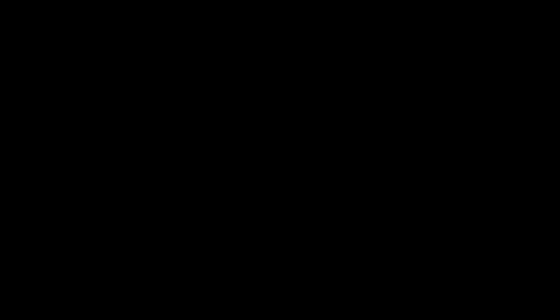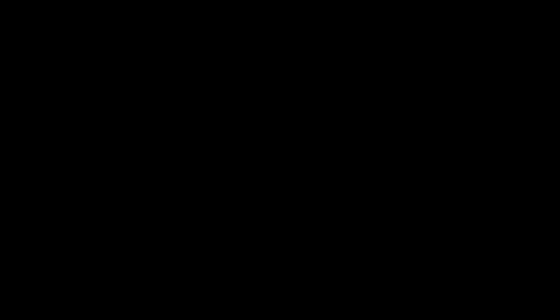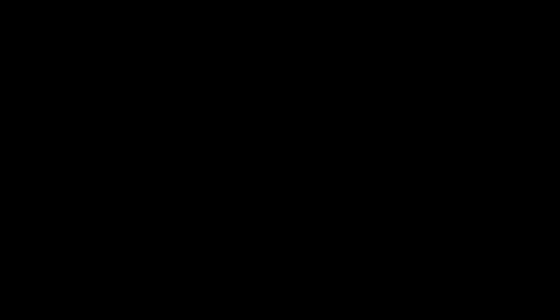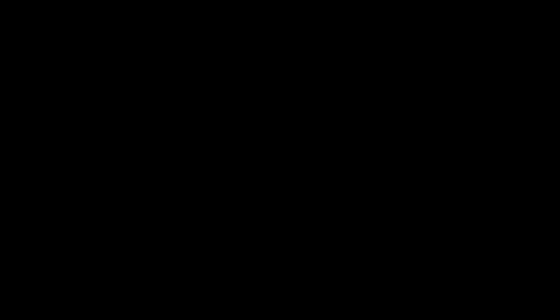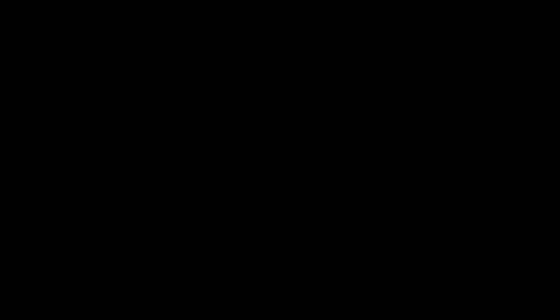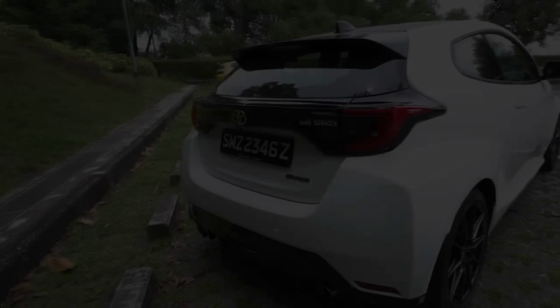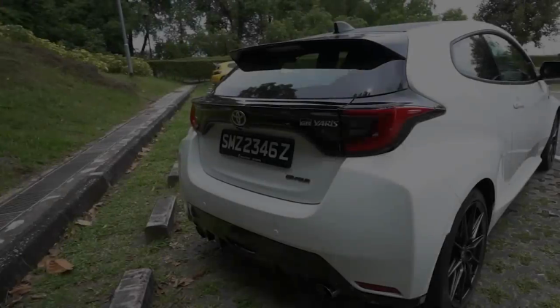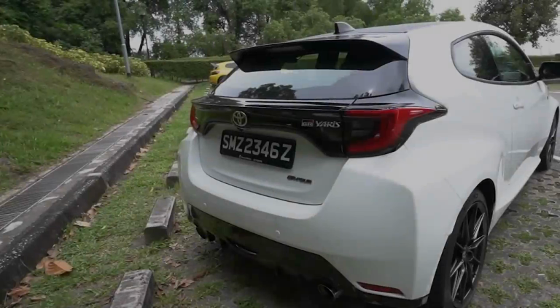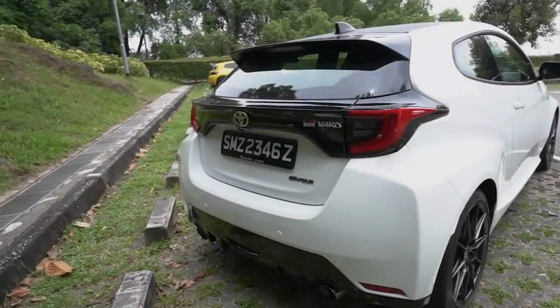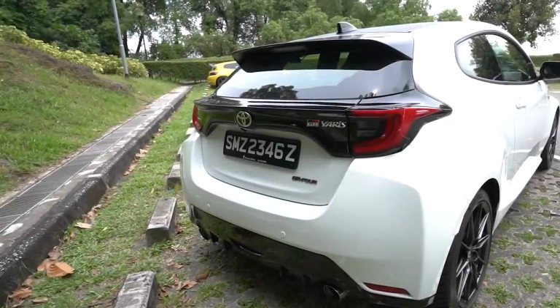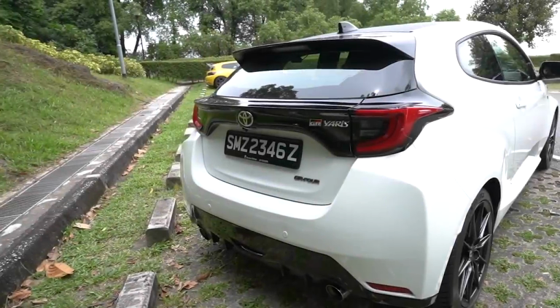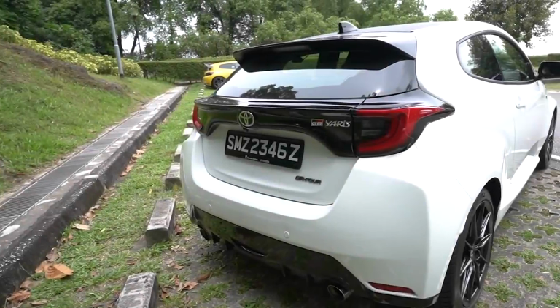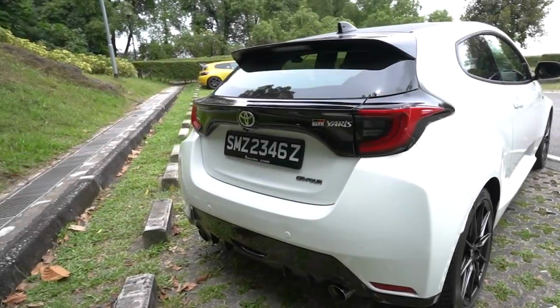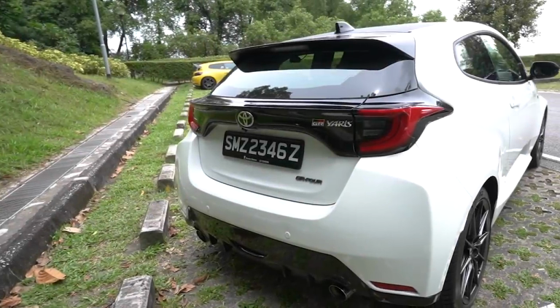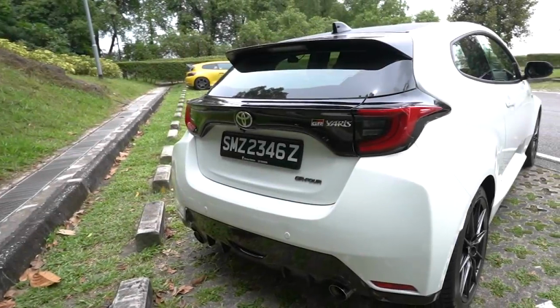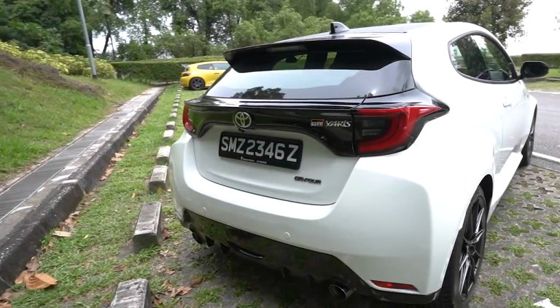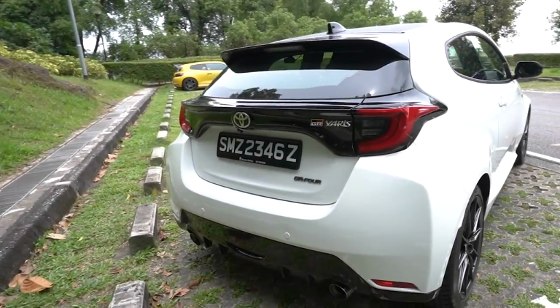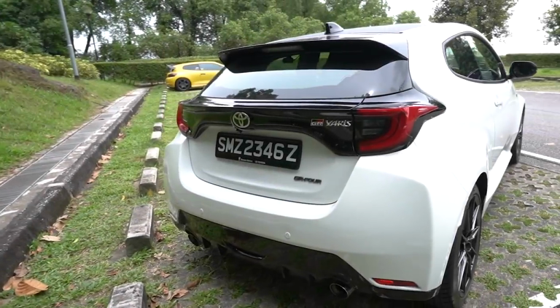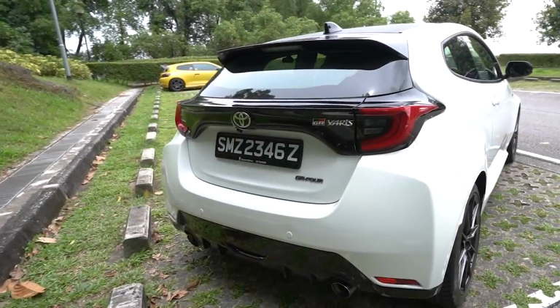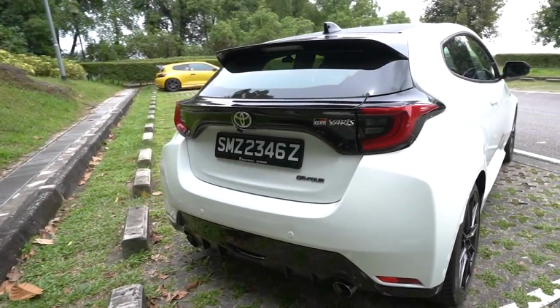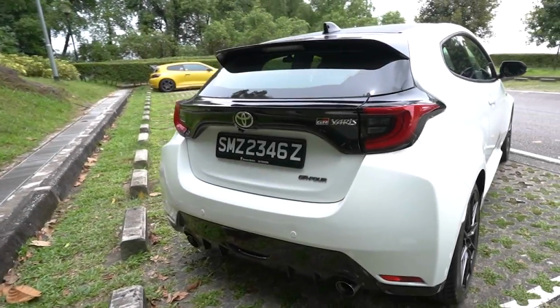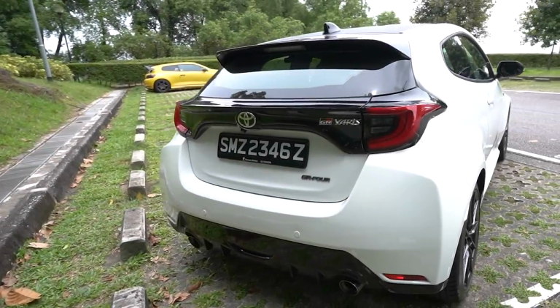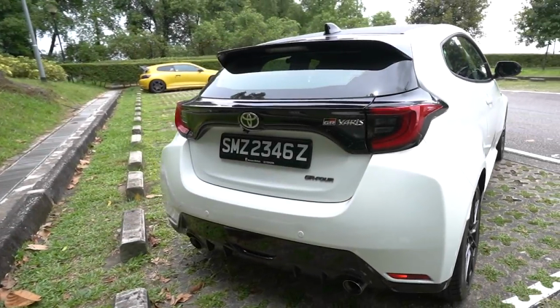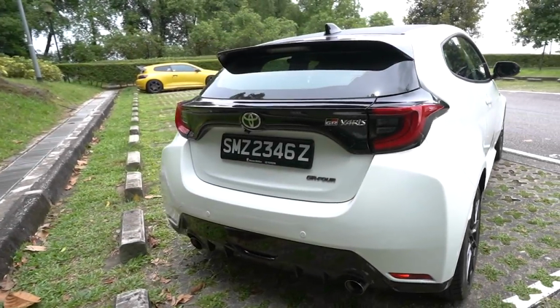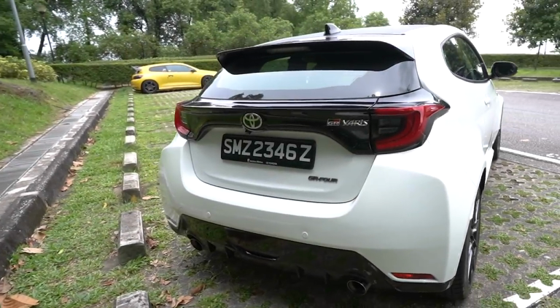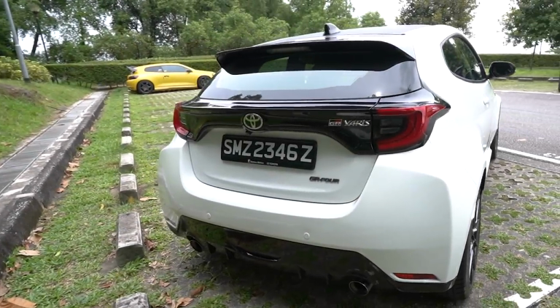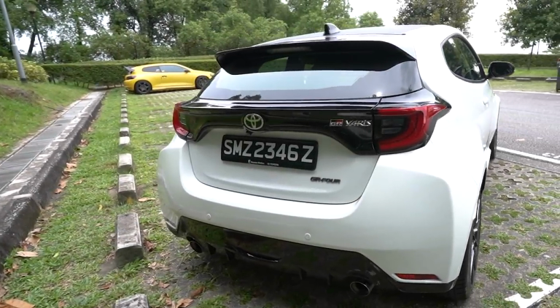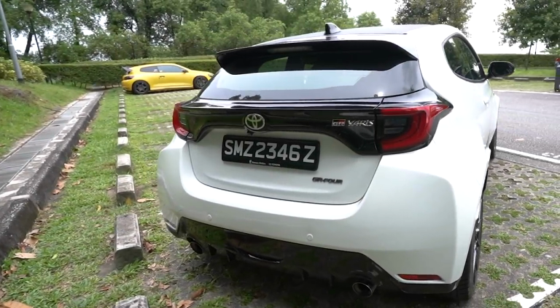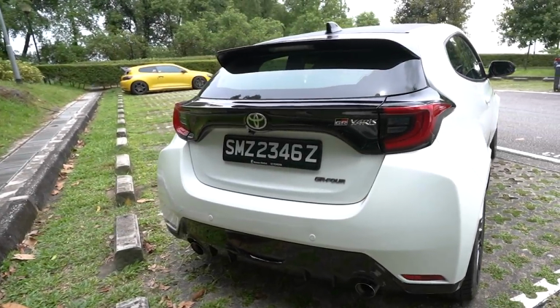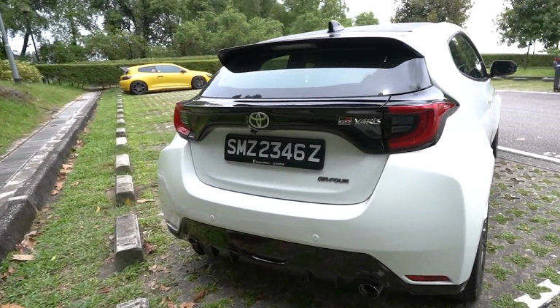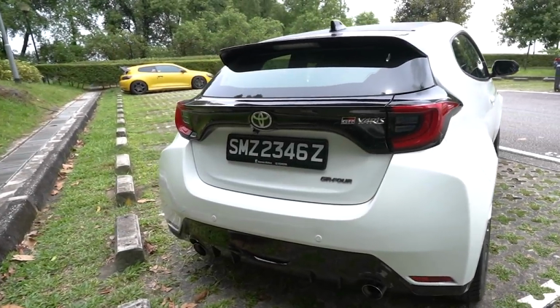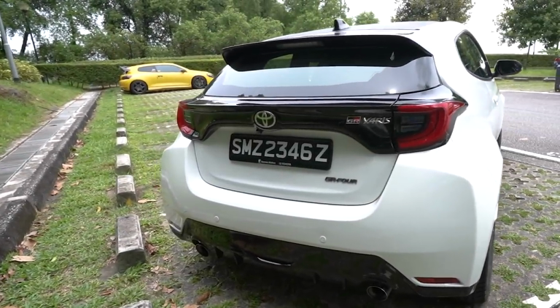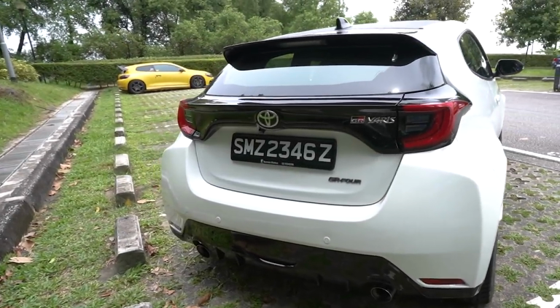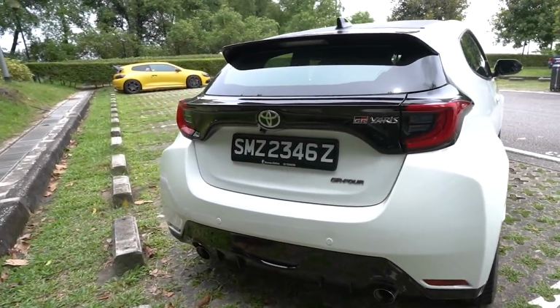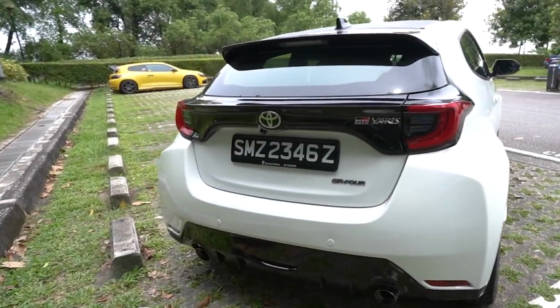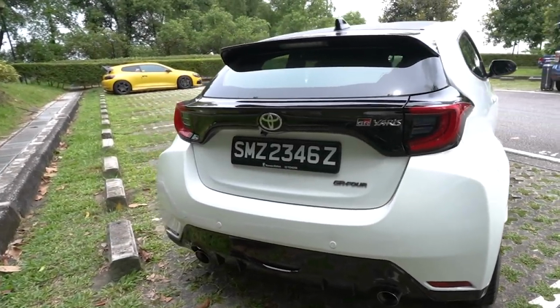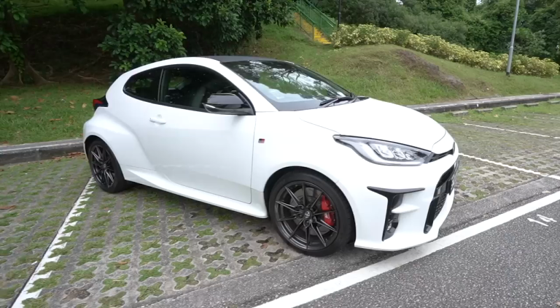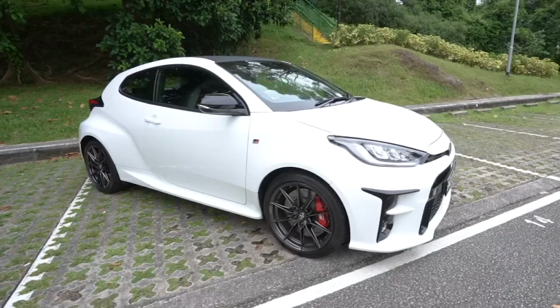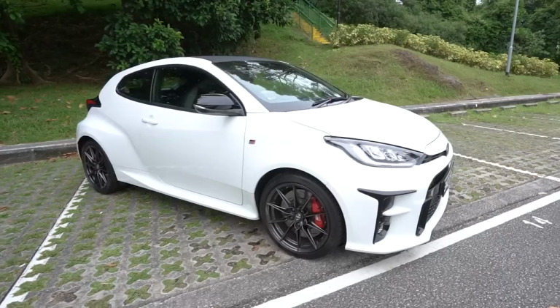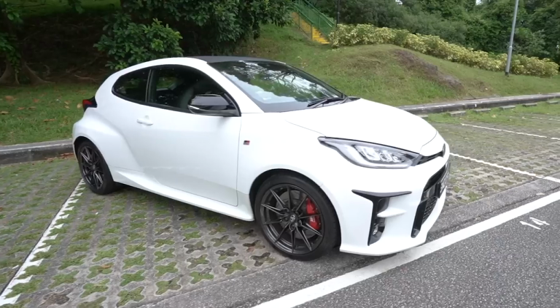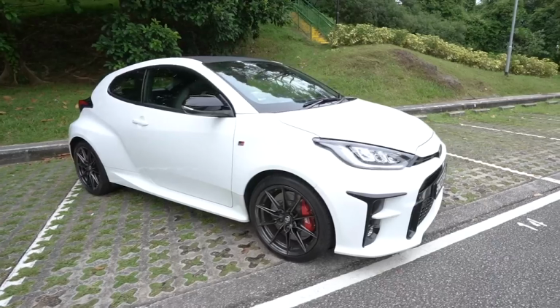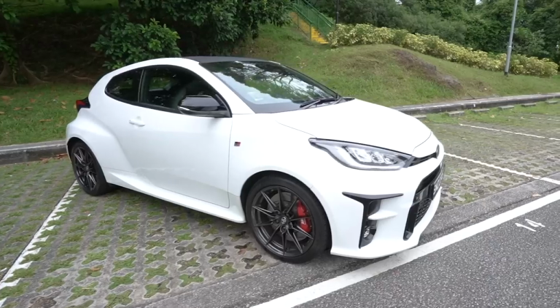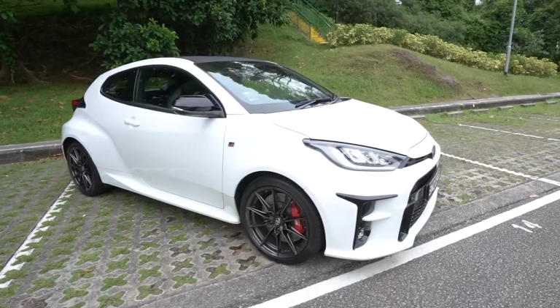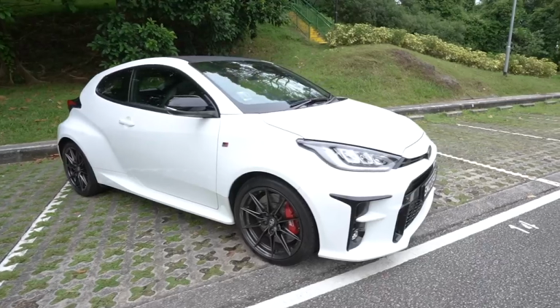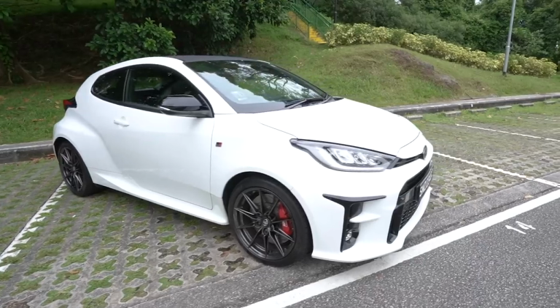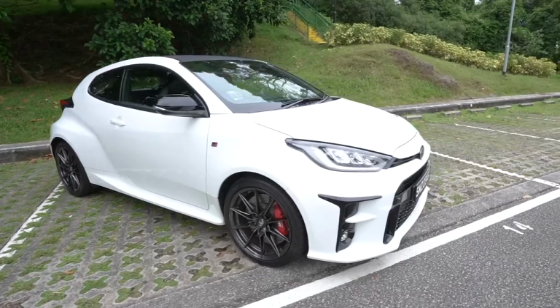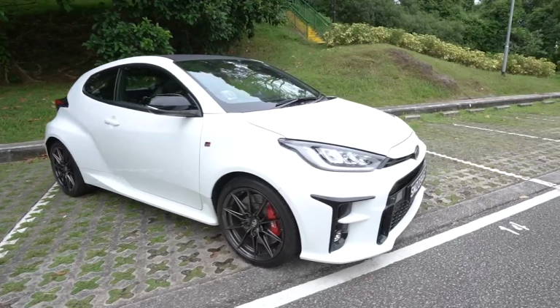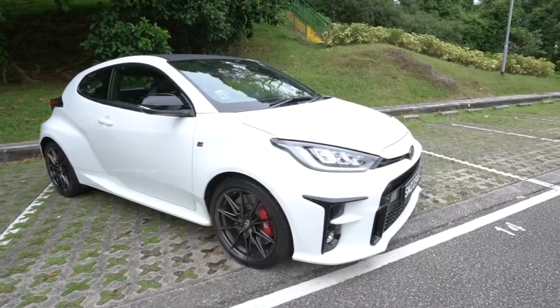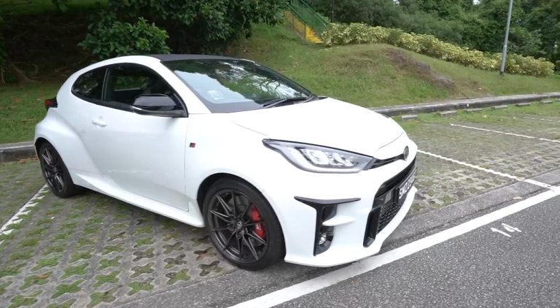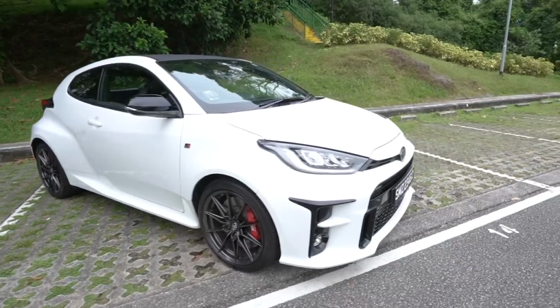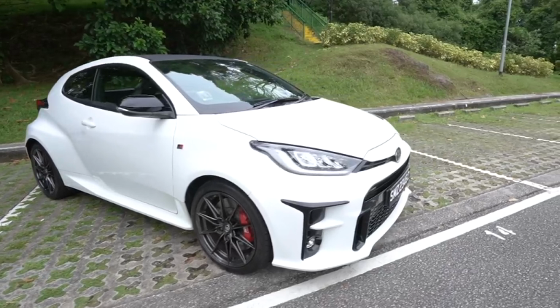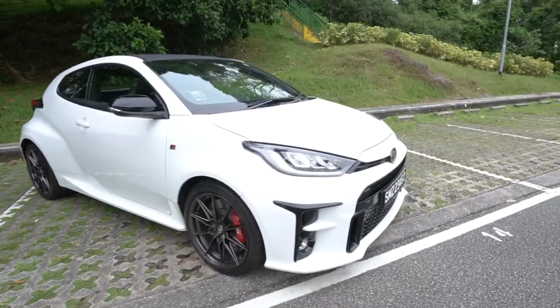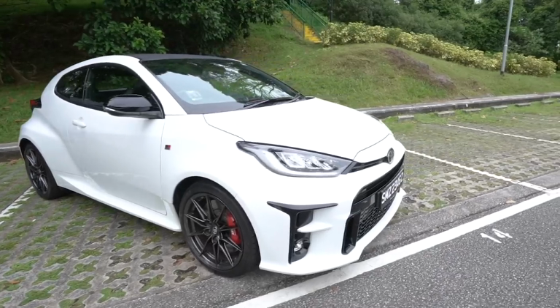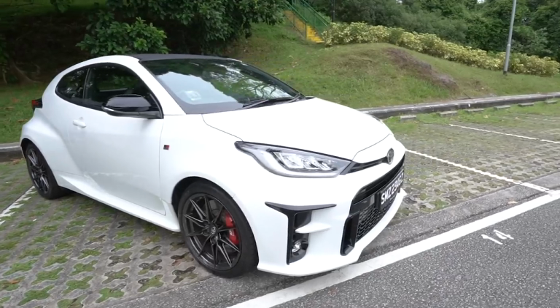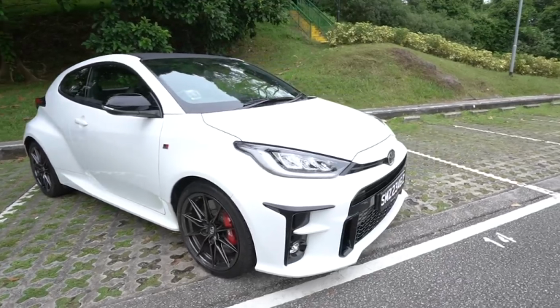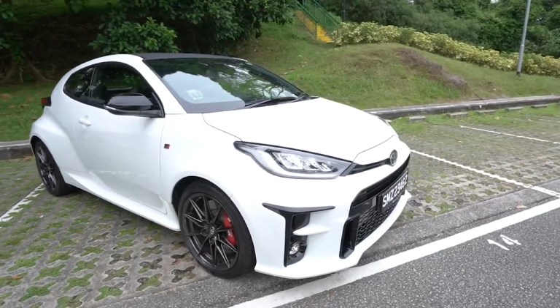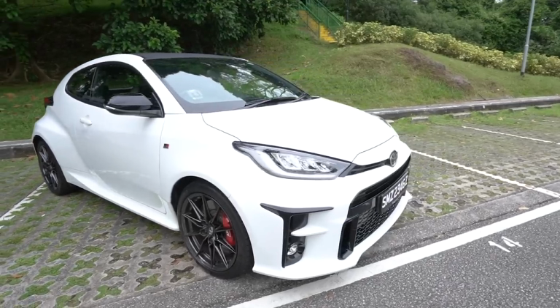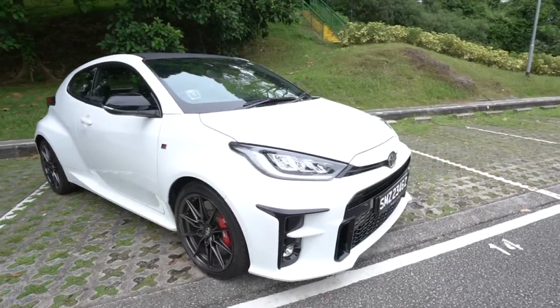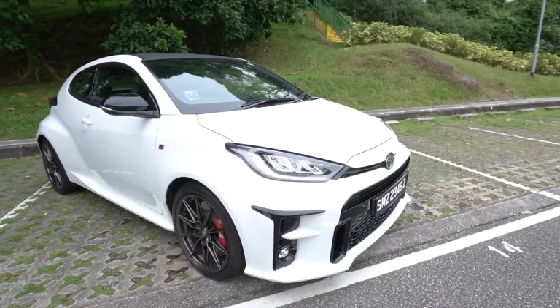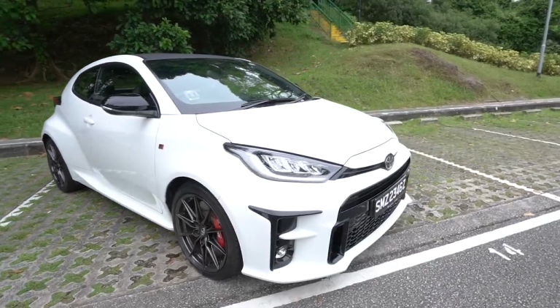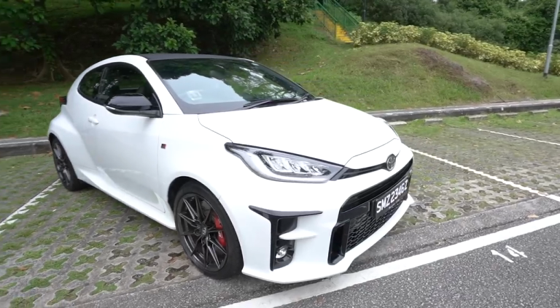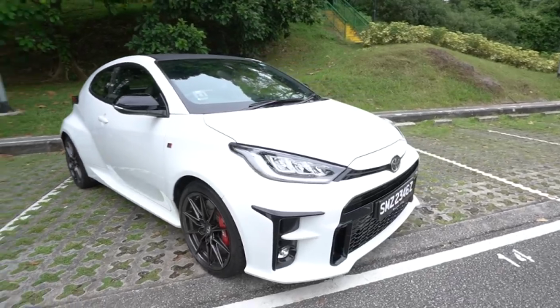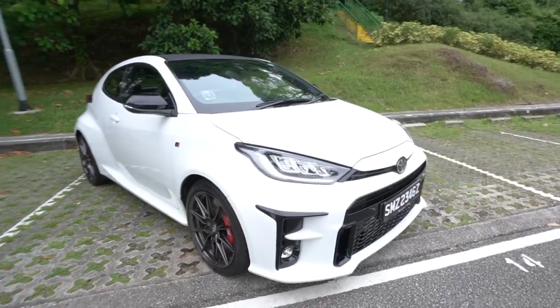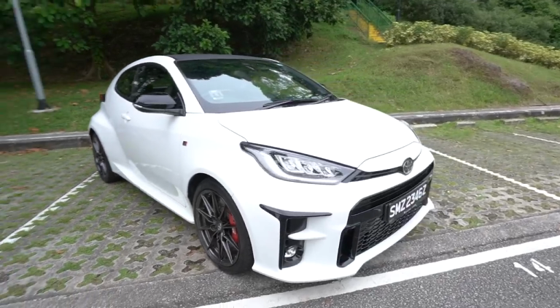Would you pay 200 and something thousand dollars for a Toyota? Well, perhaps if it was this particular Toyota, you might.